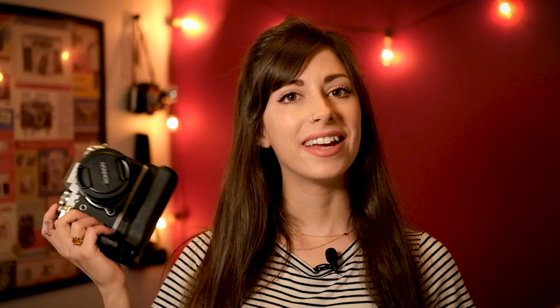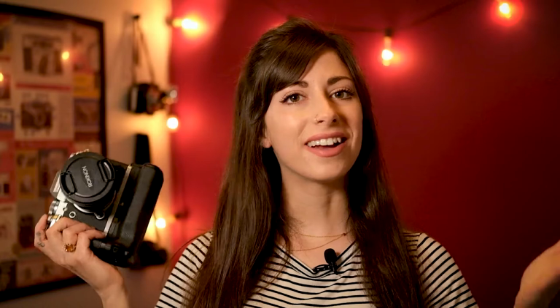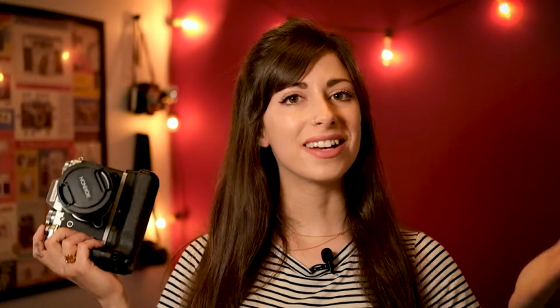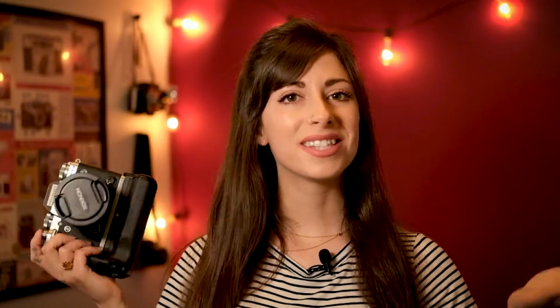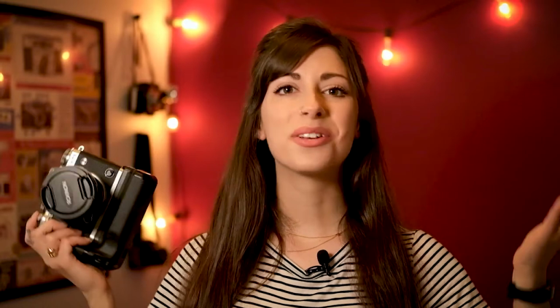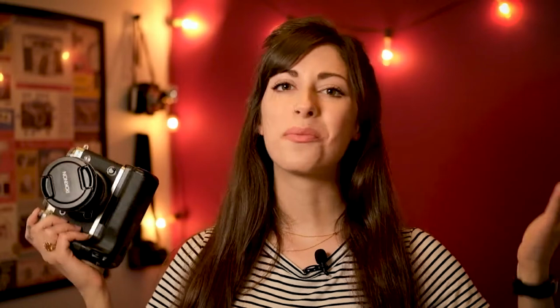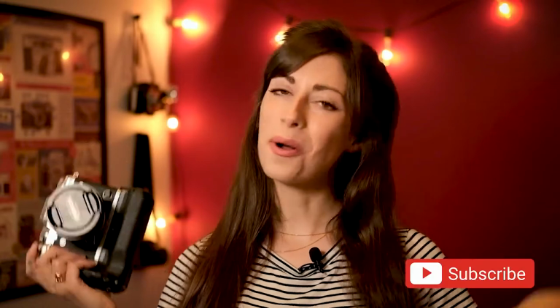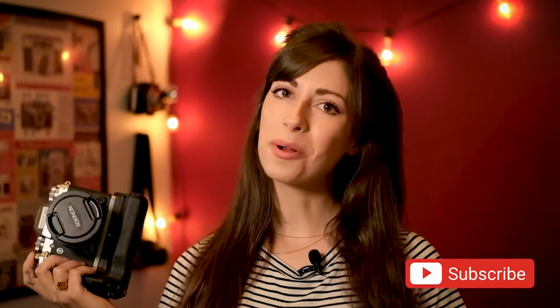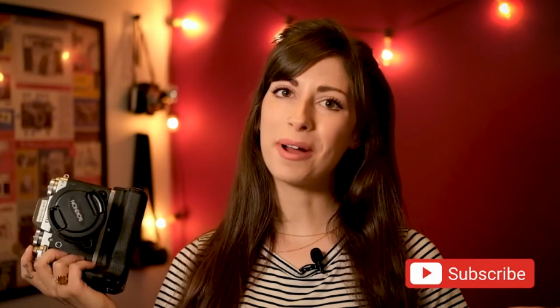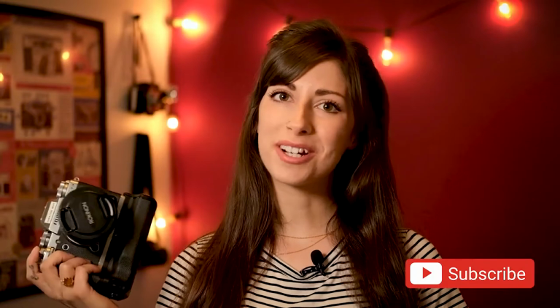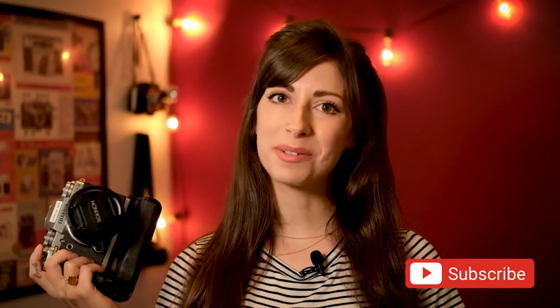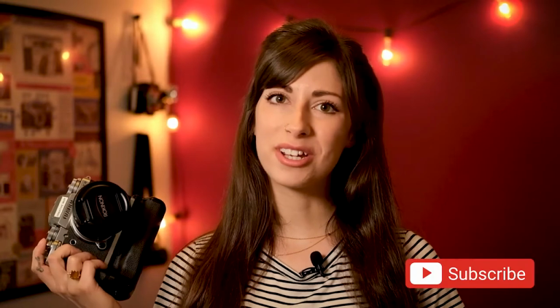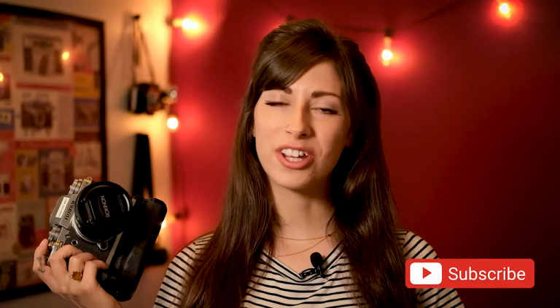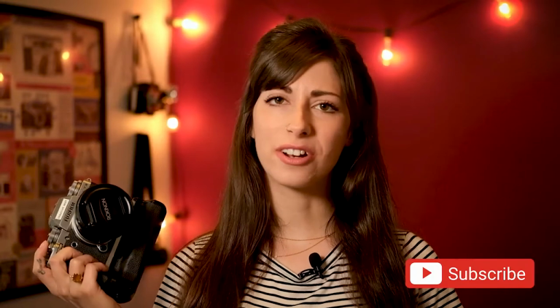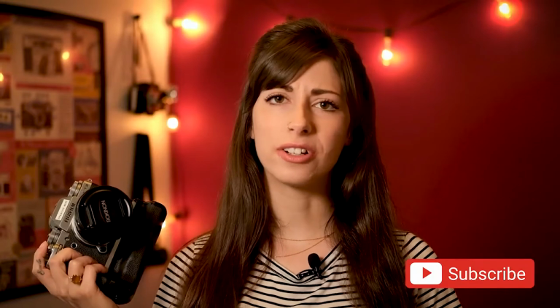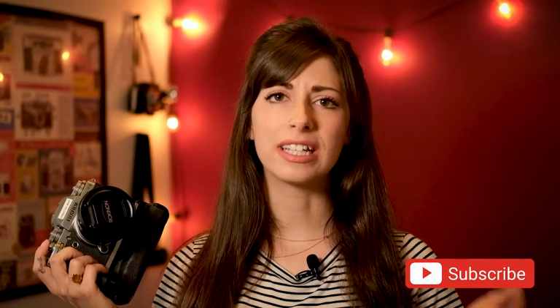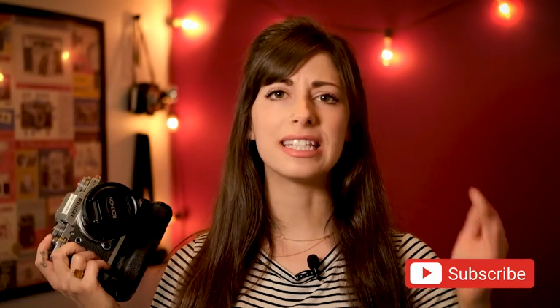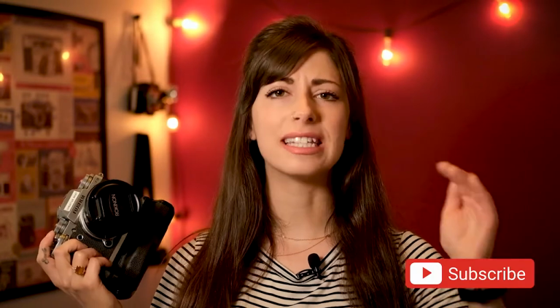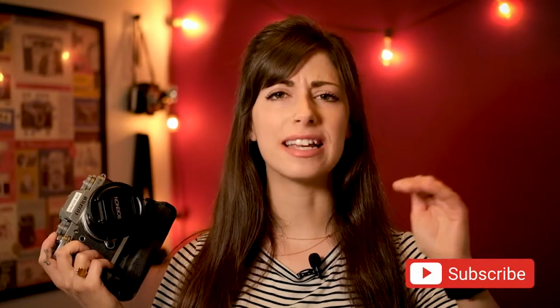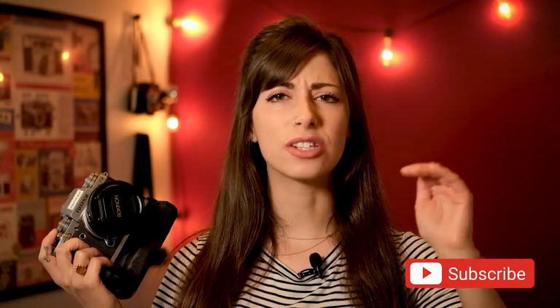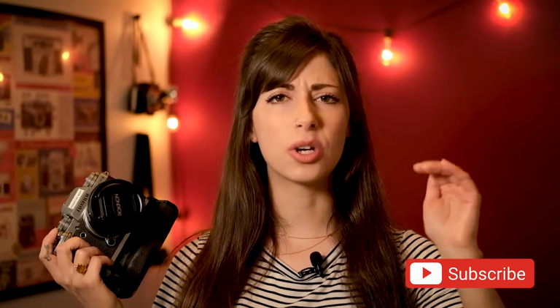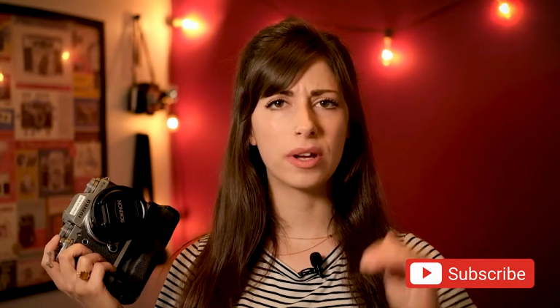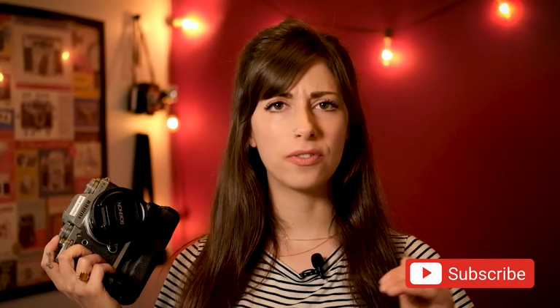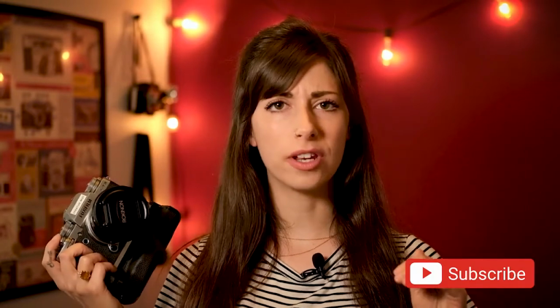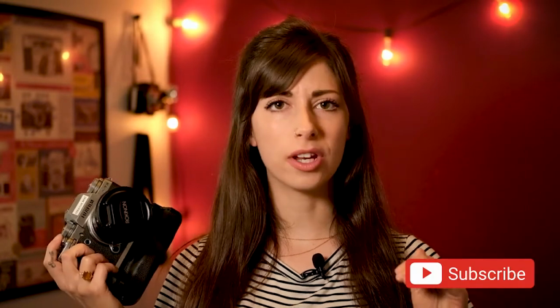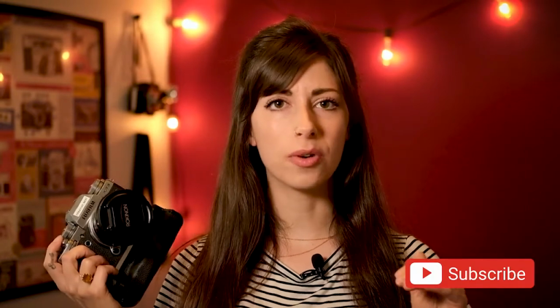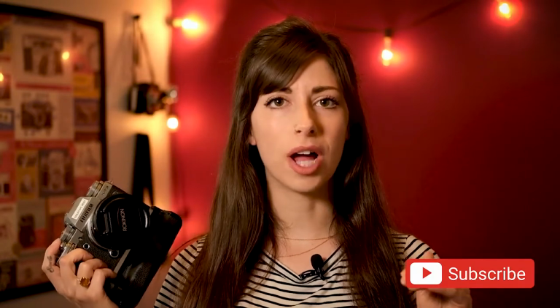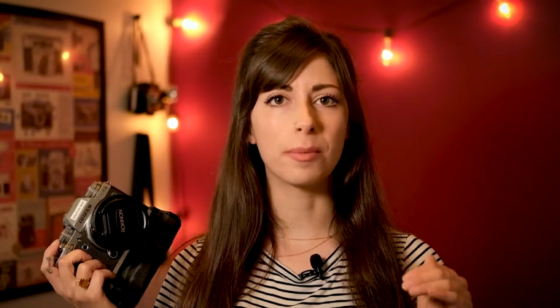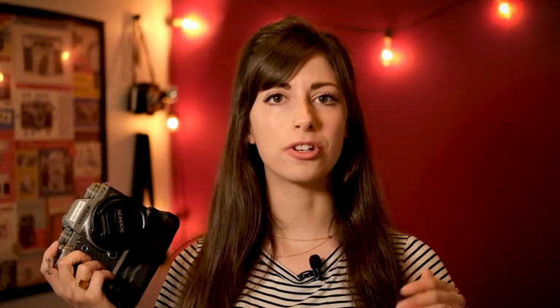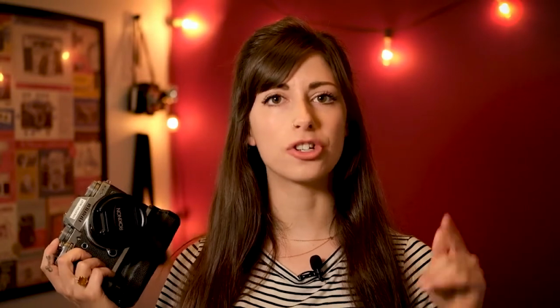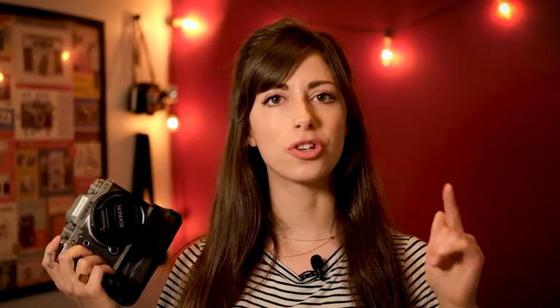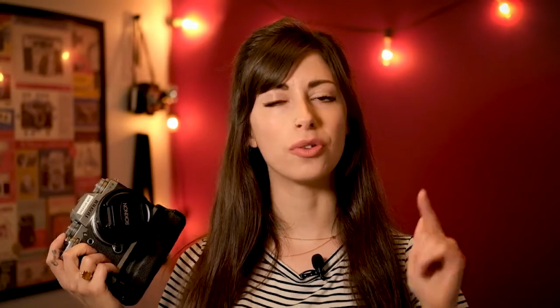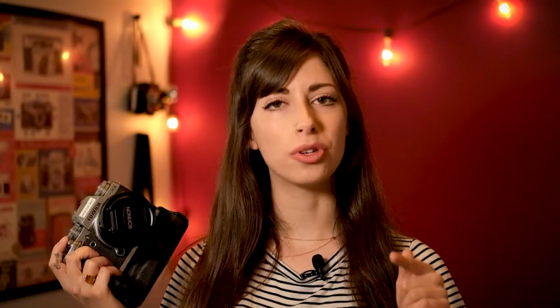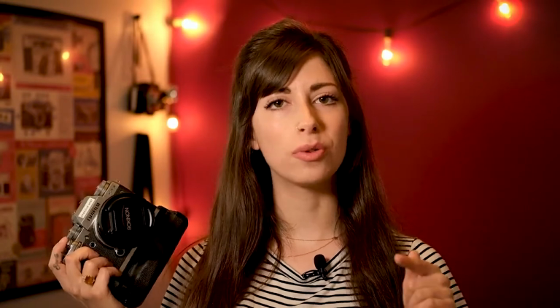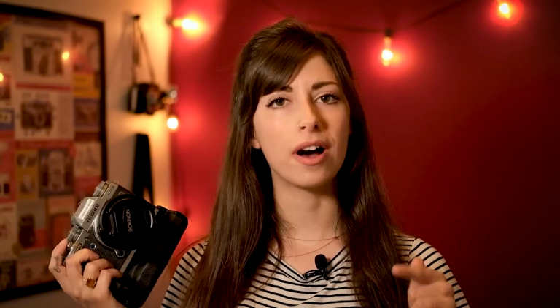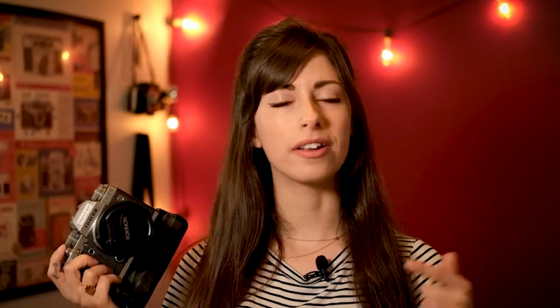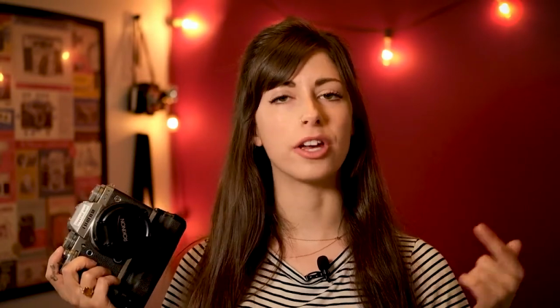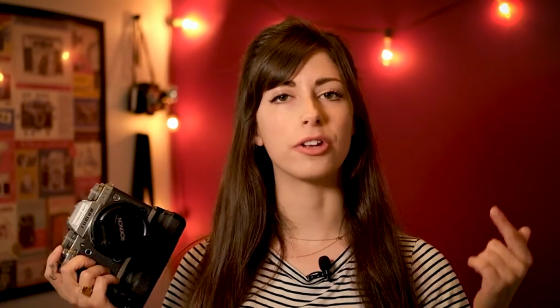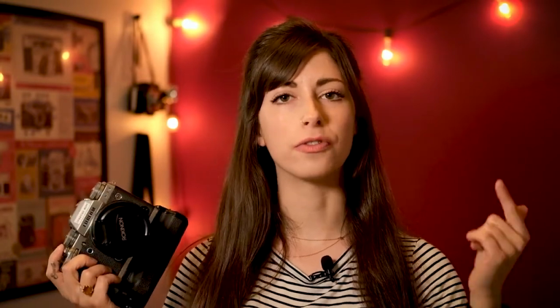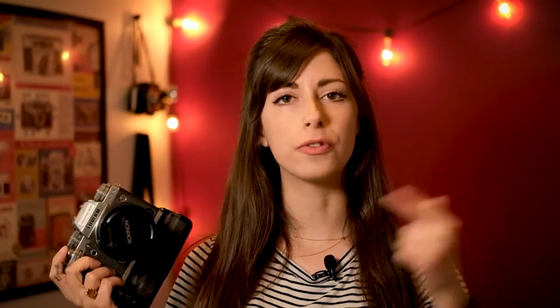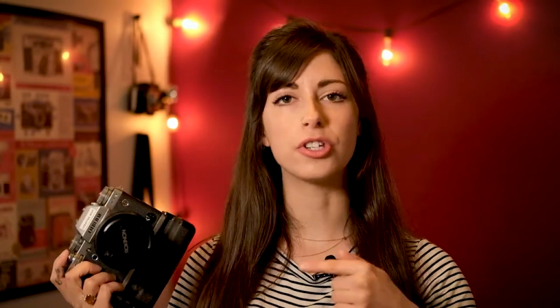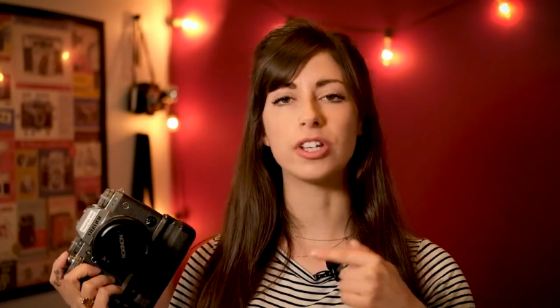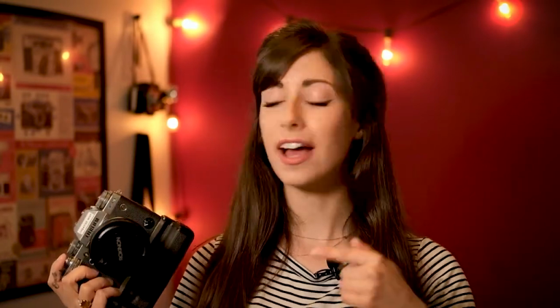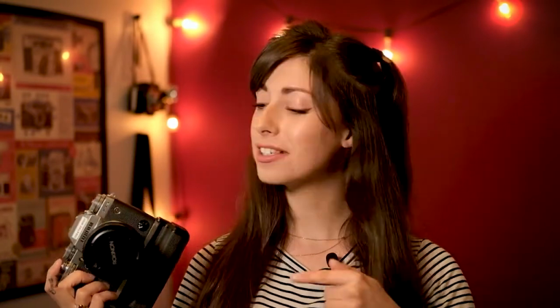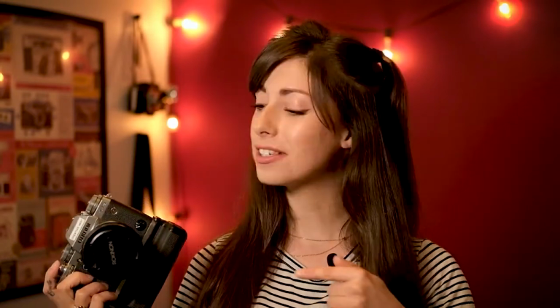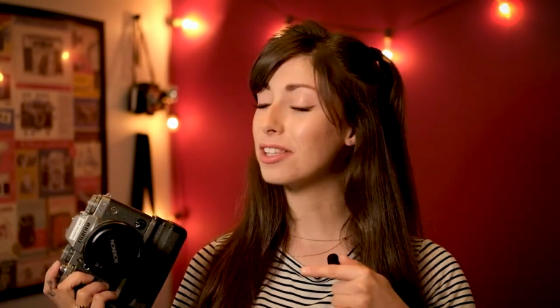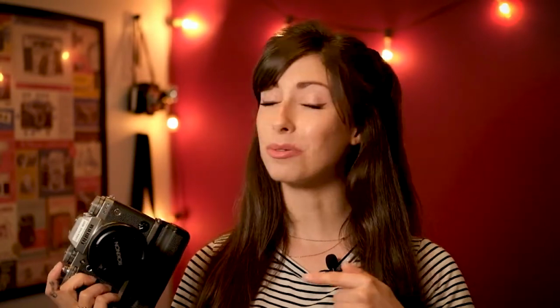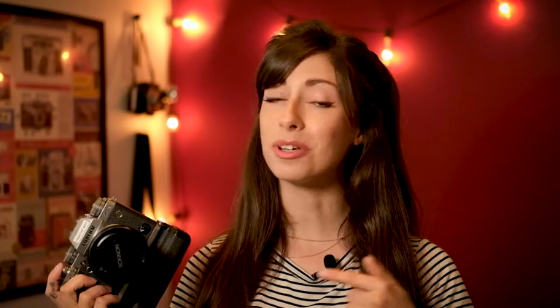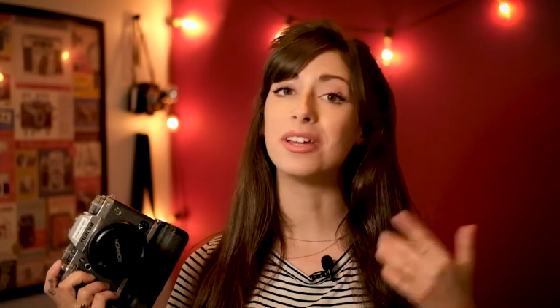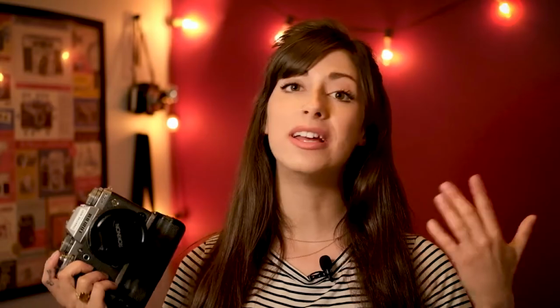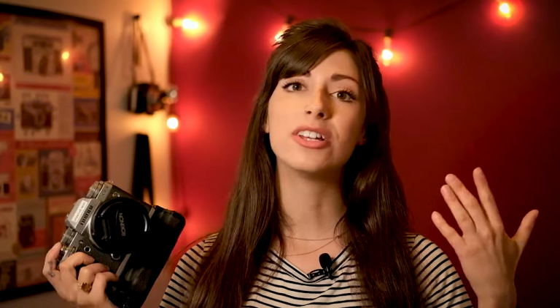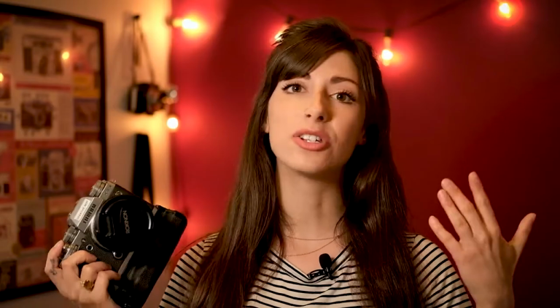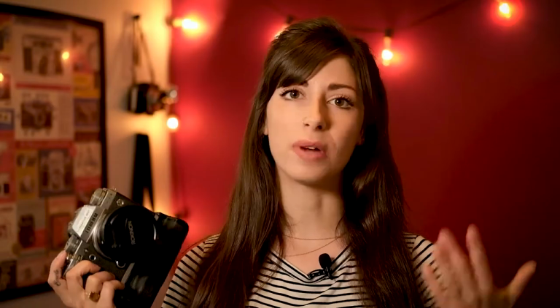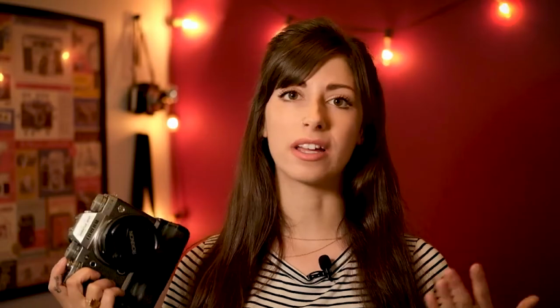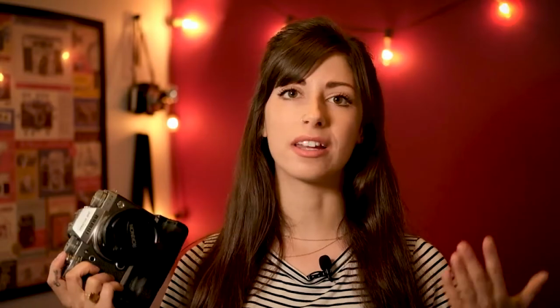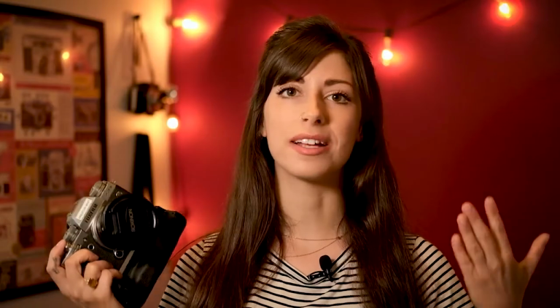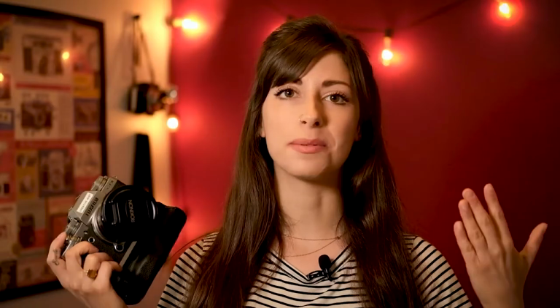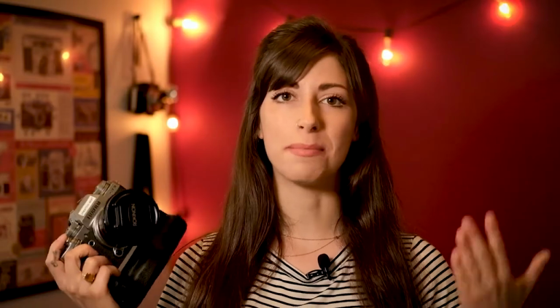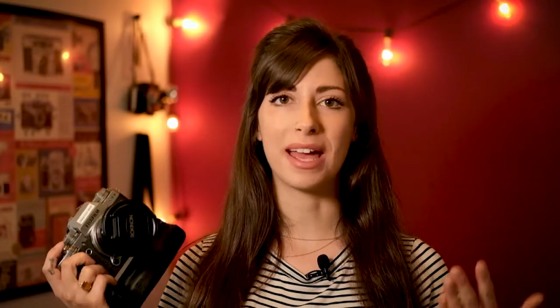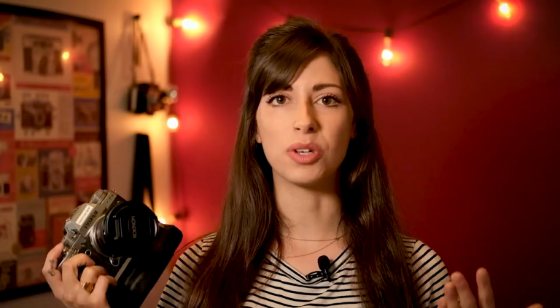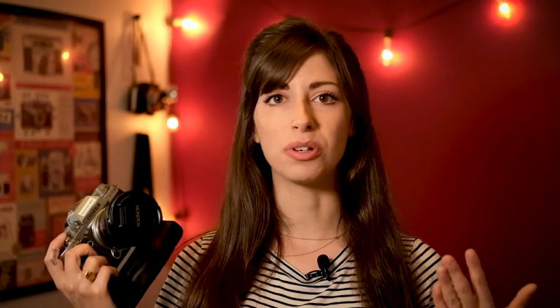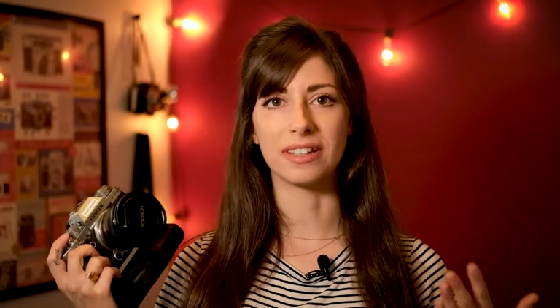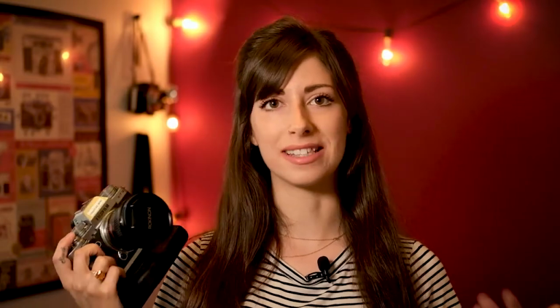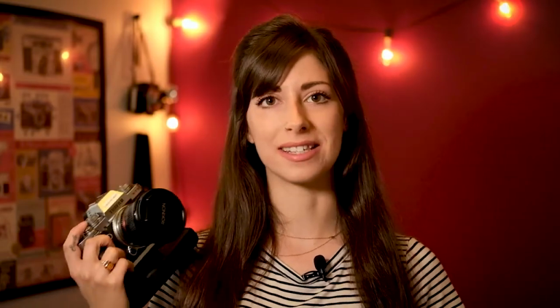Hey guys, welcome back to my channel. In today's quick video, I'm going to show you how to get your Fuji X-T3 to recognize manual lenses.